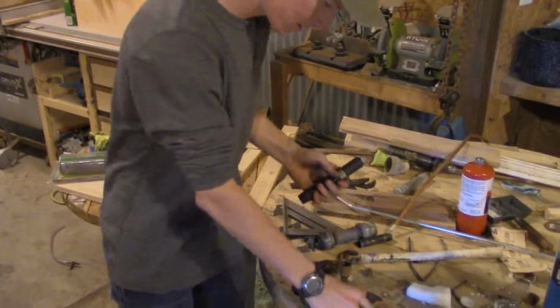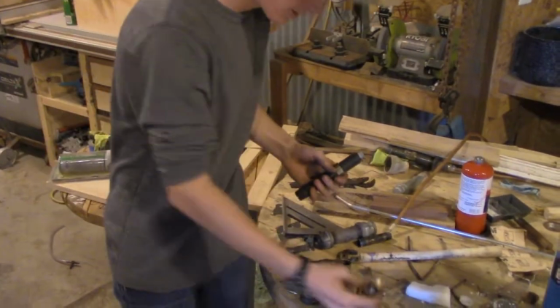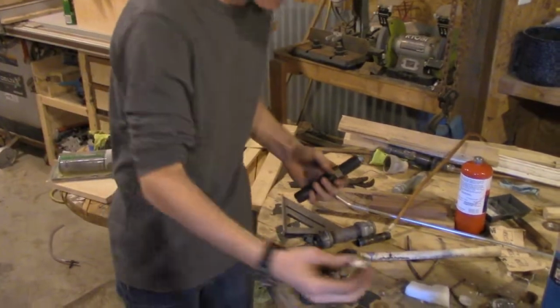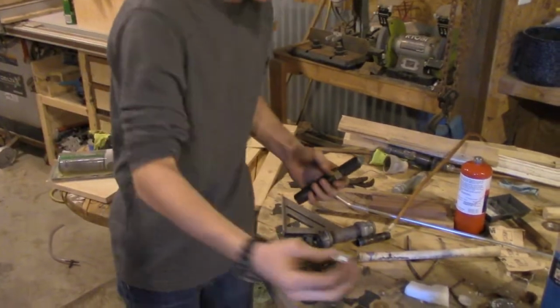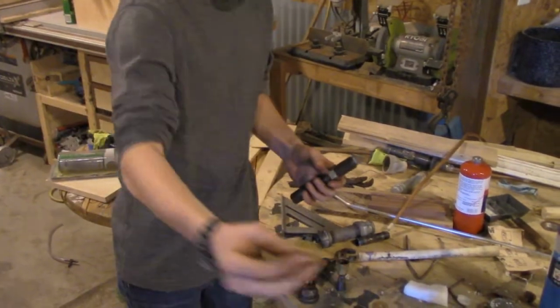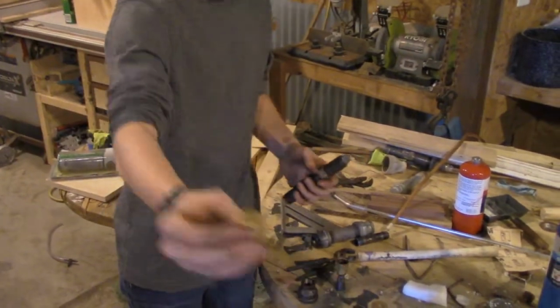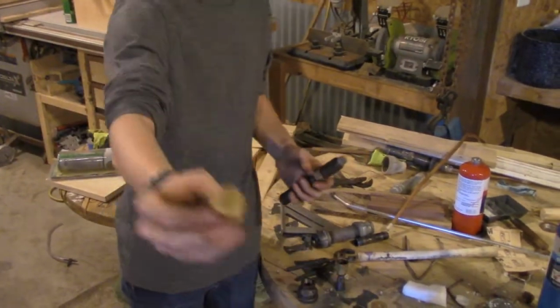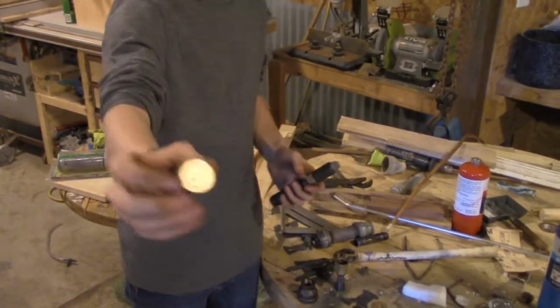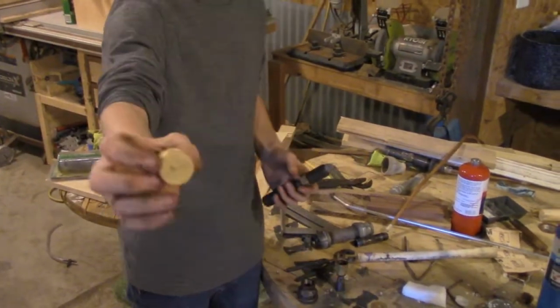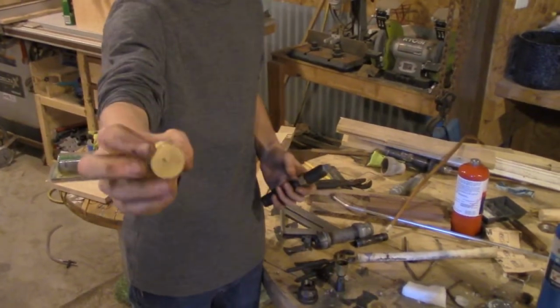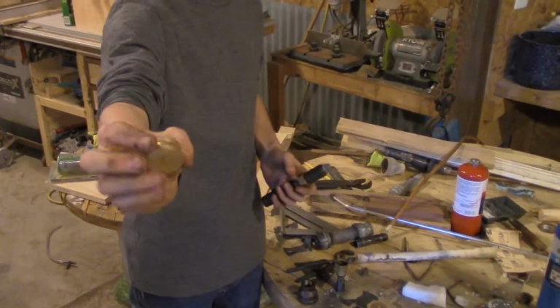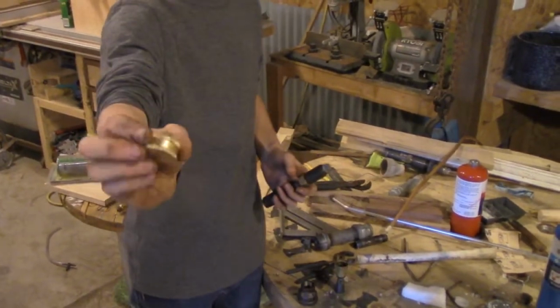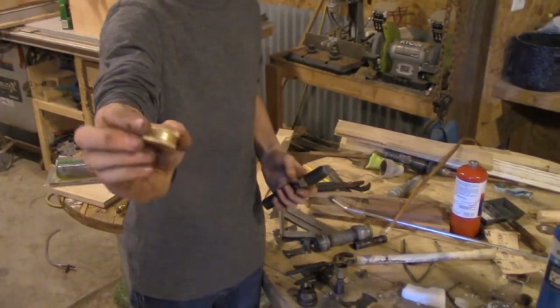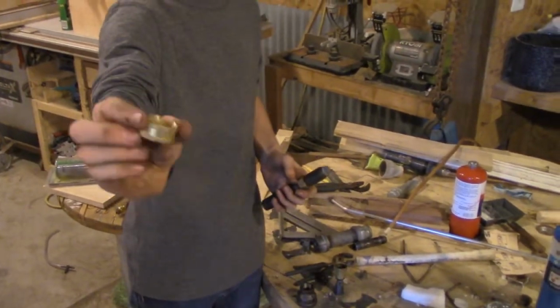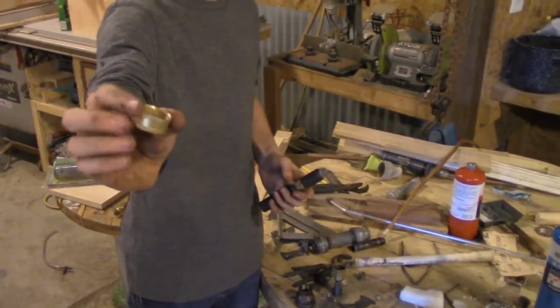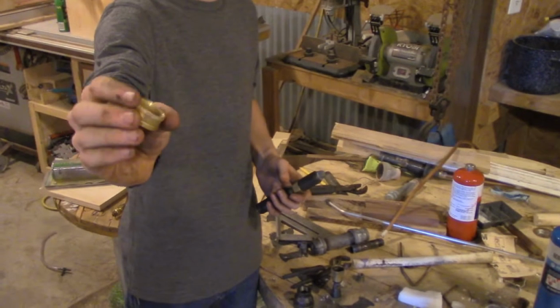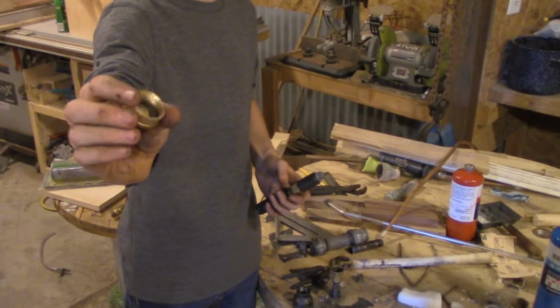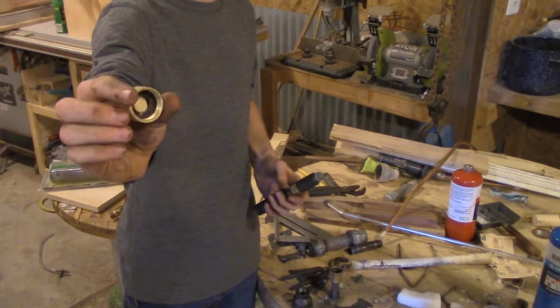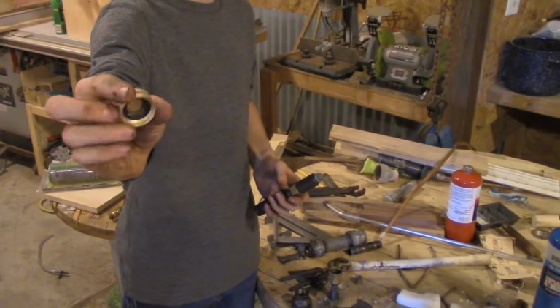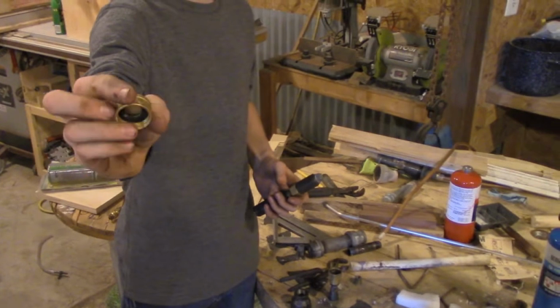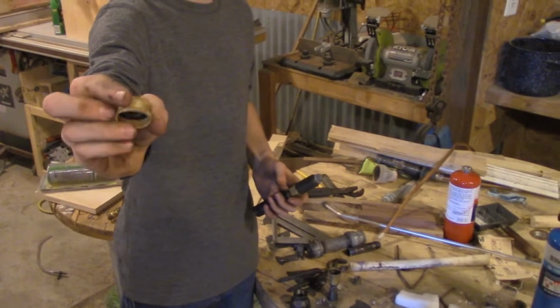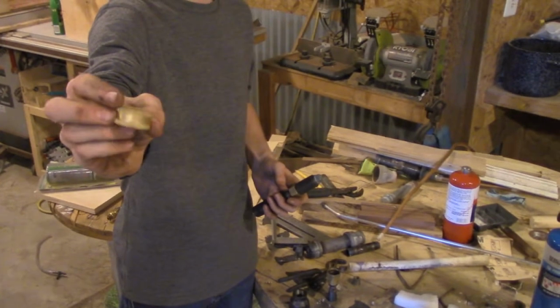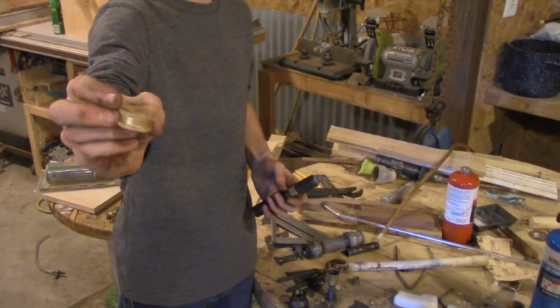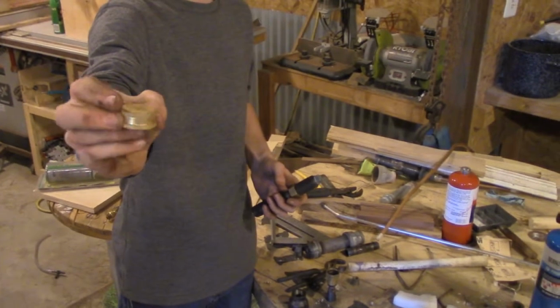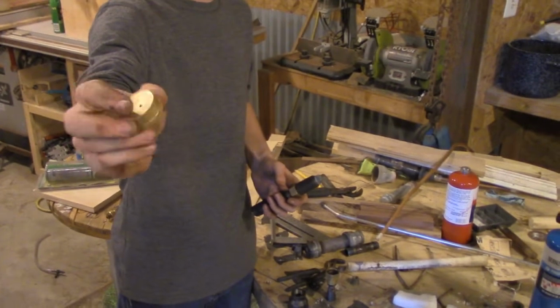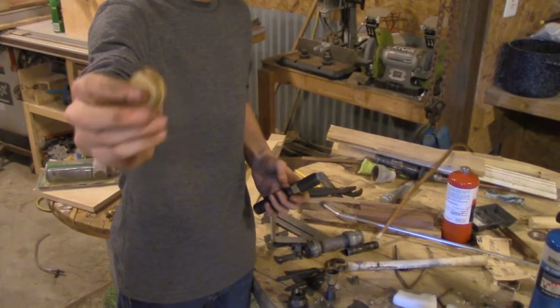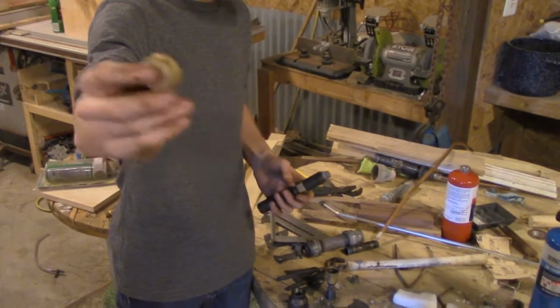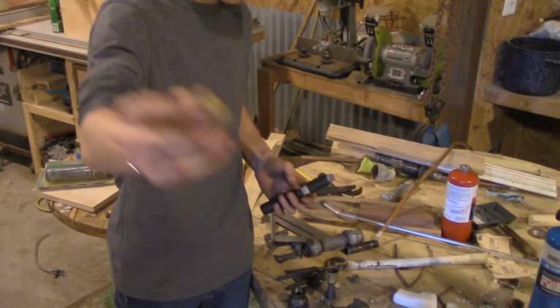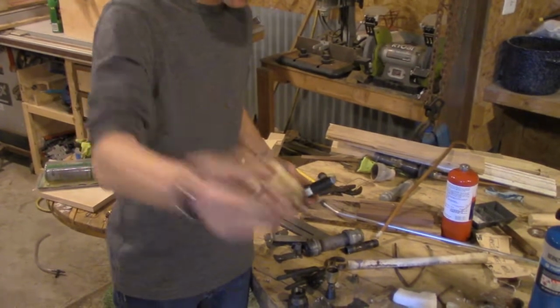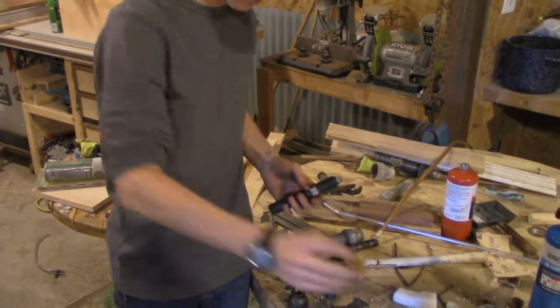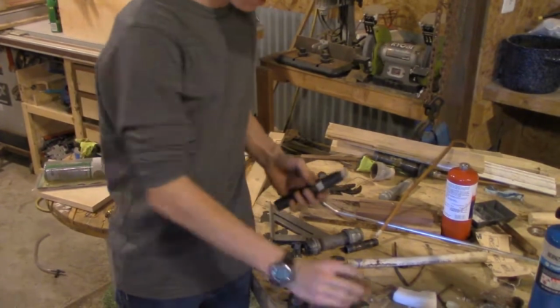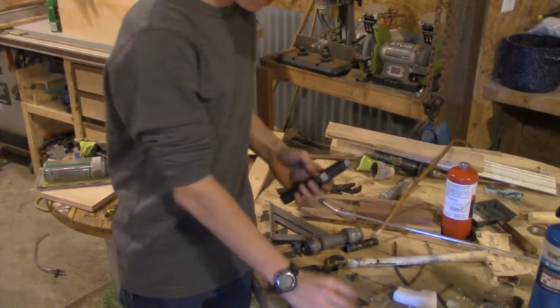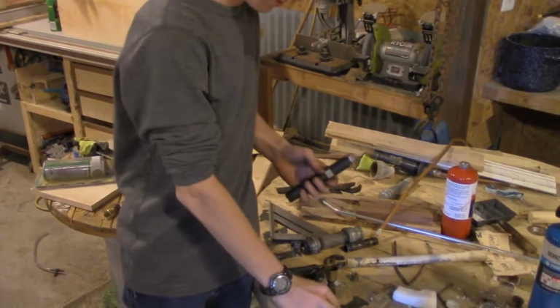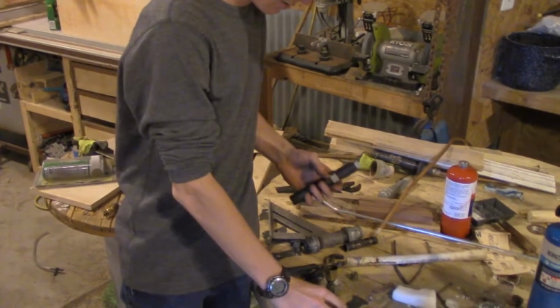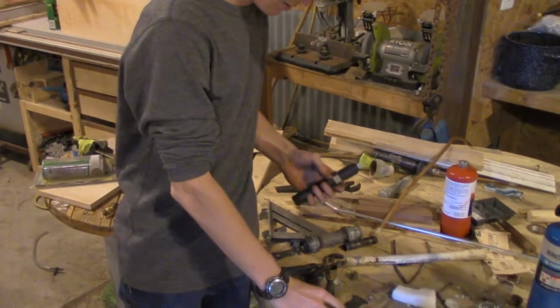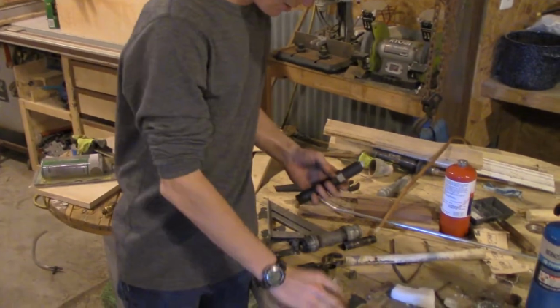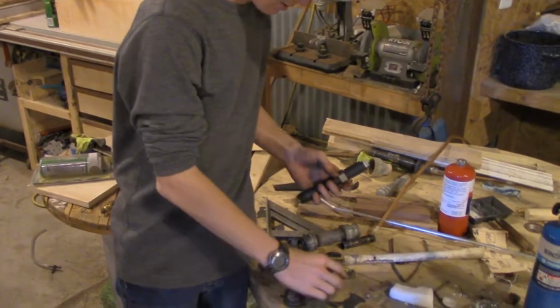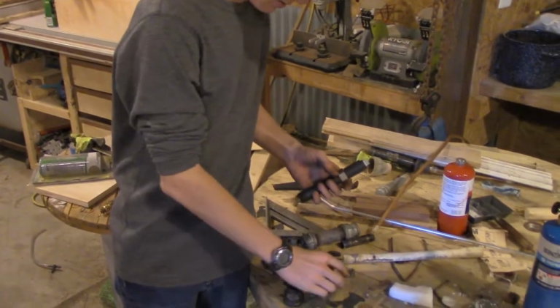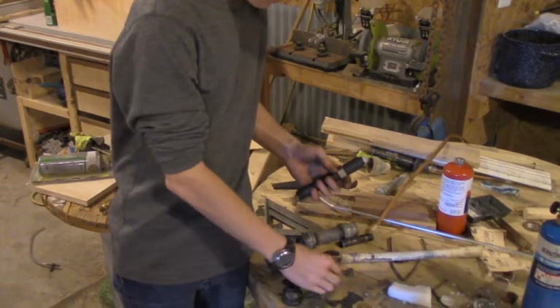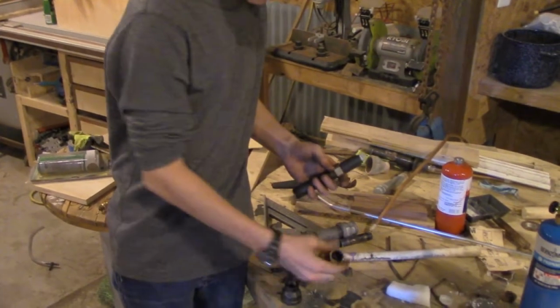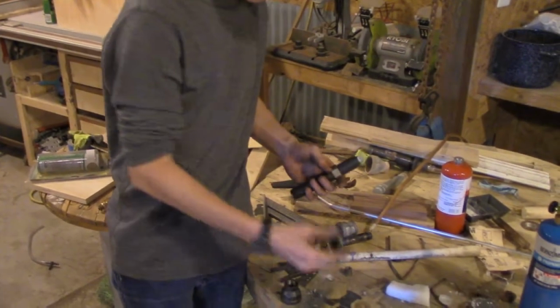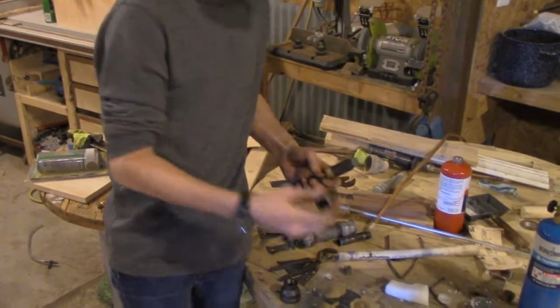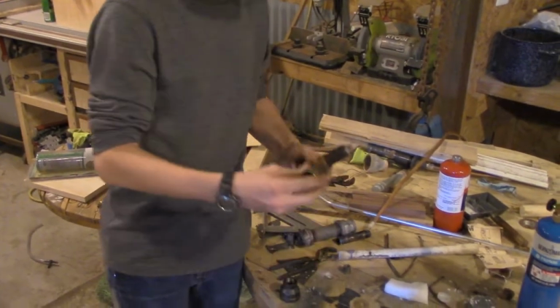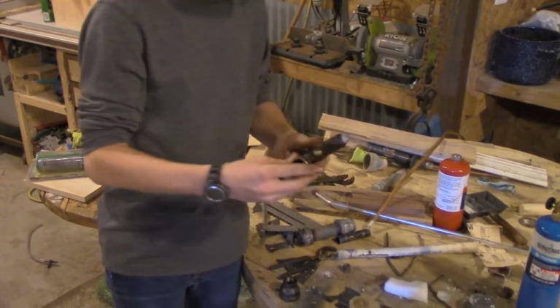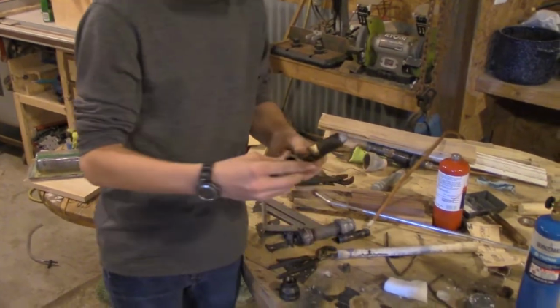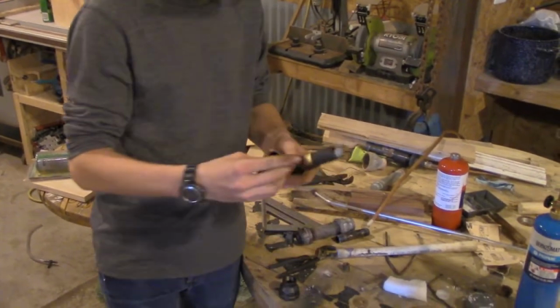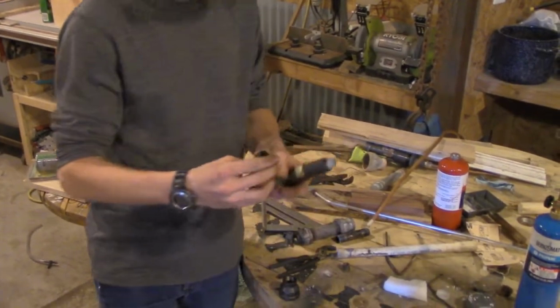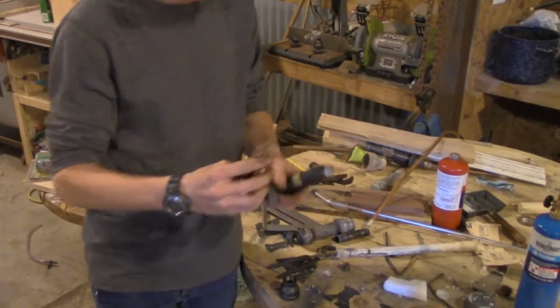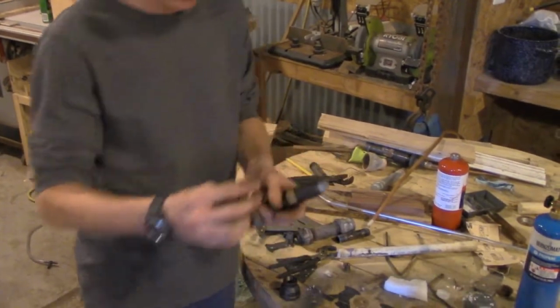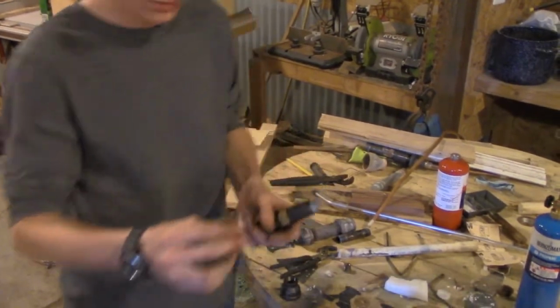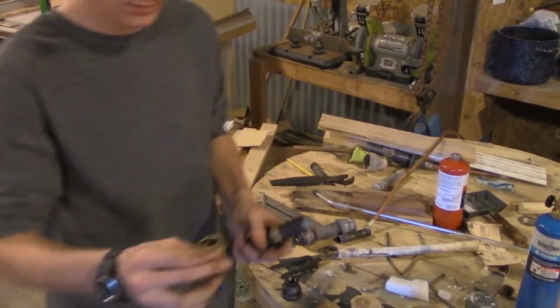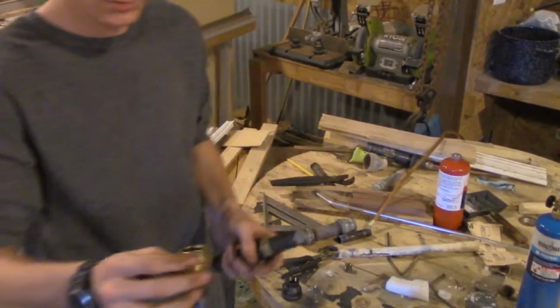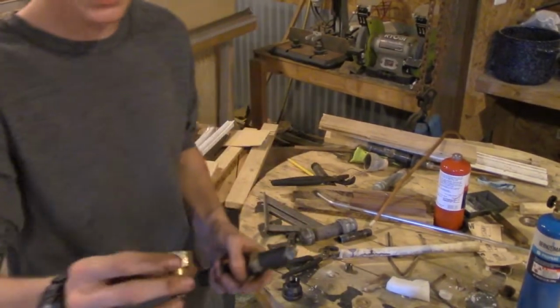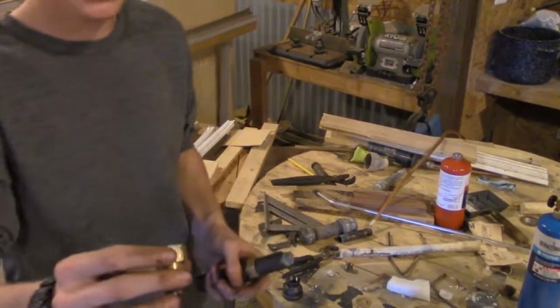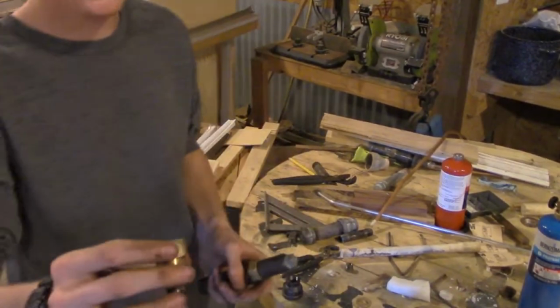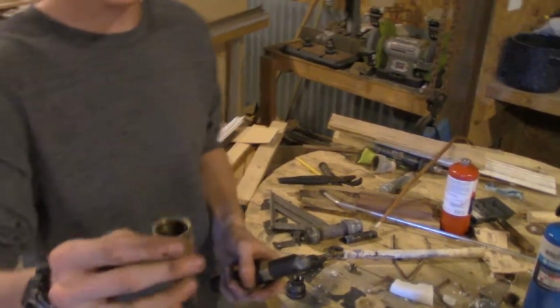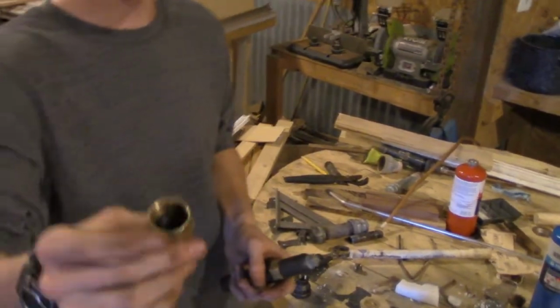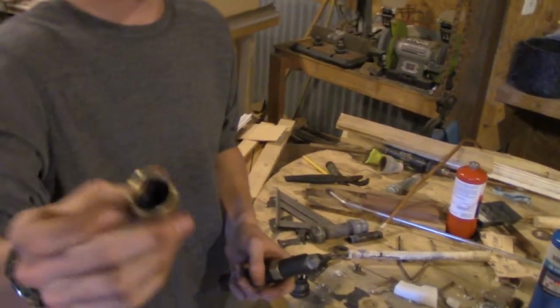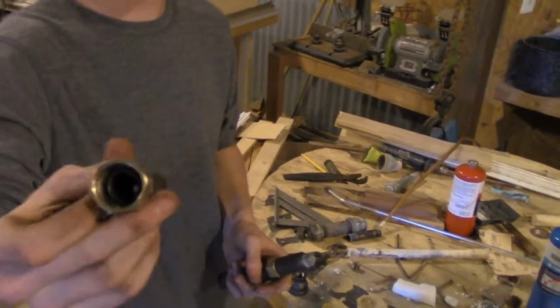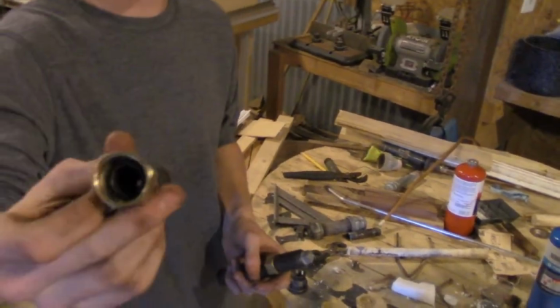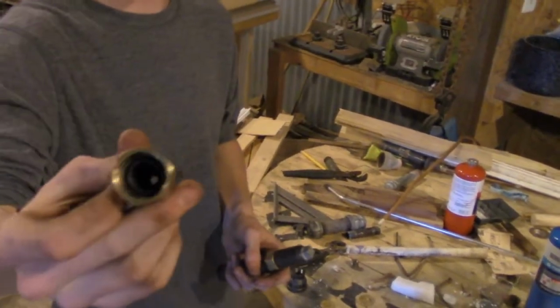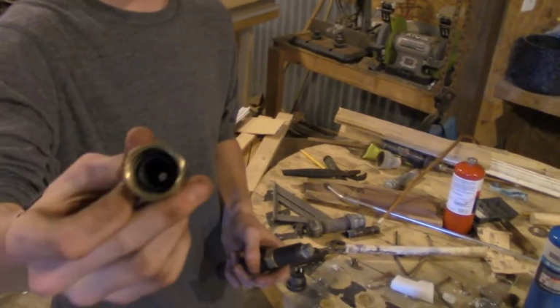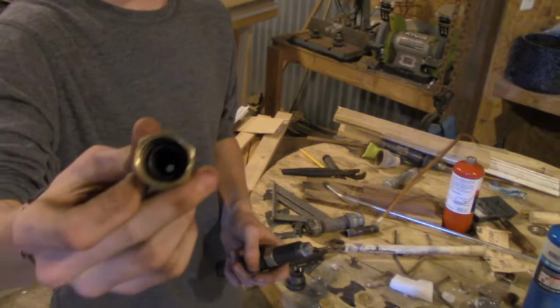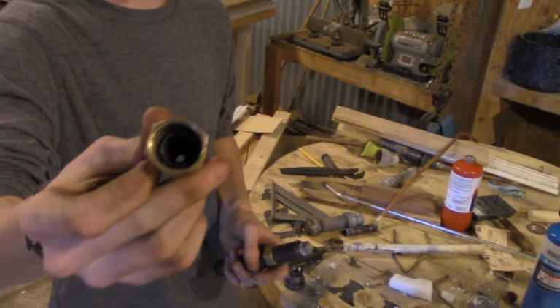We thought about using this, but there's too much pressure. And then our nozzle — an O-ring.